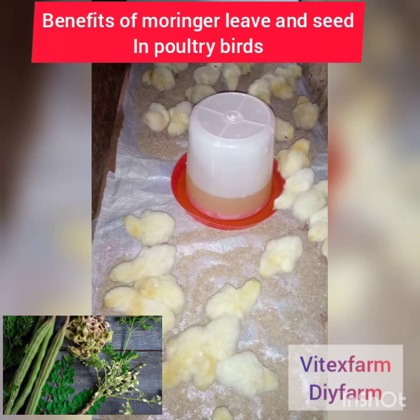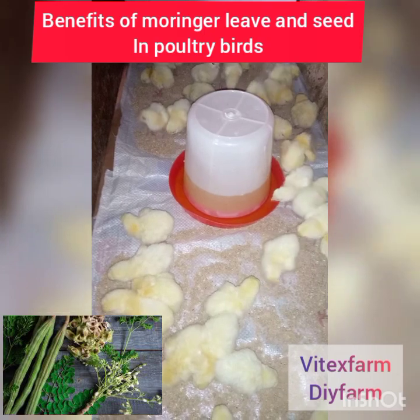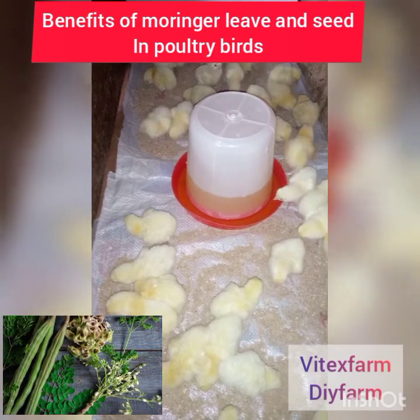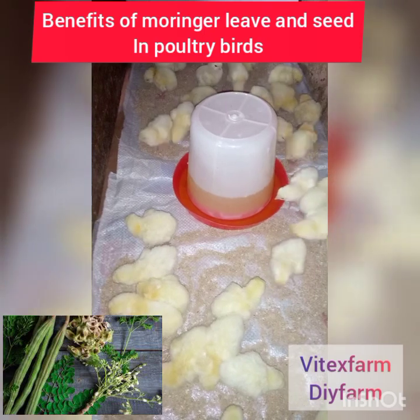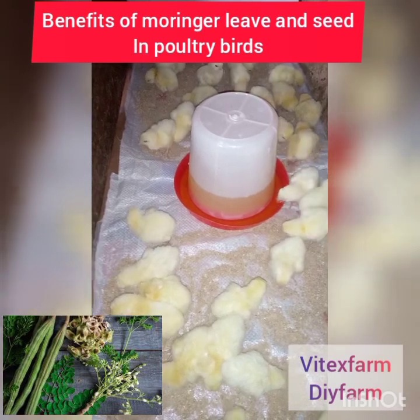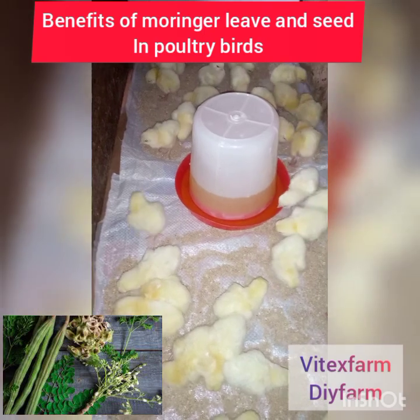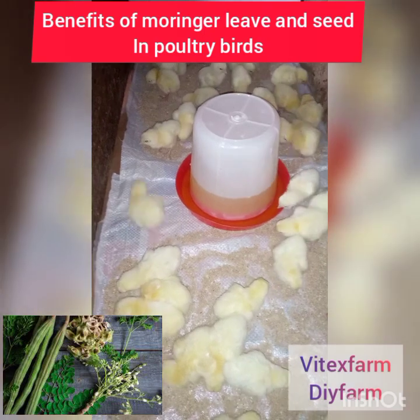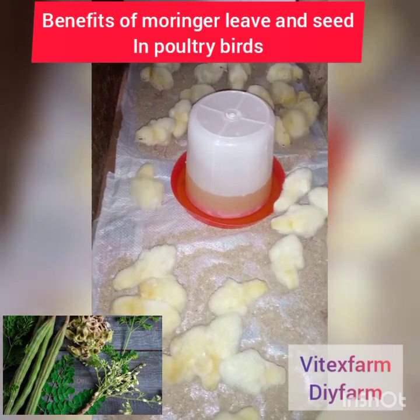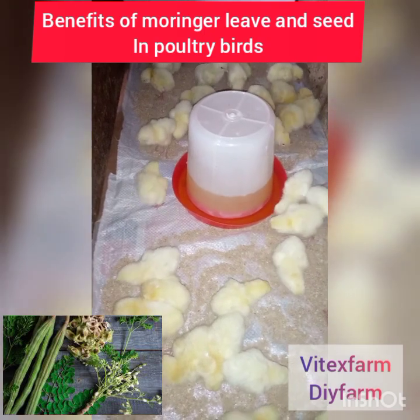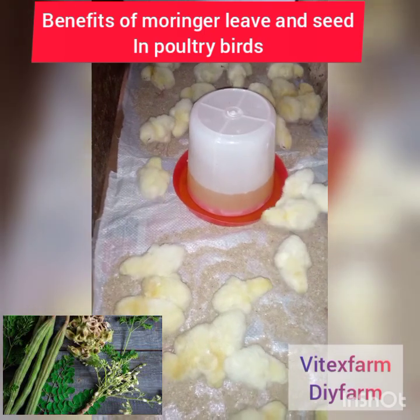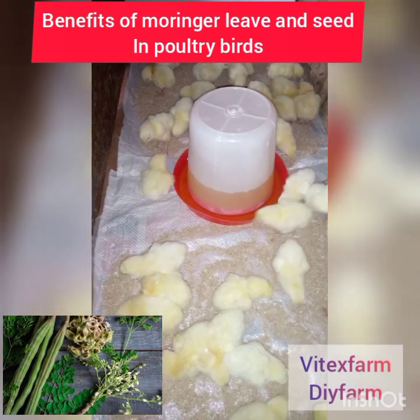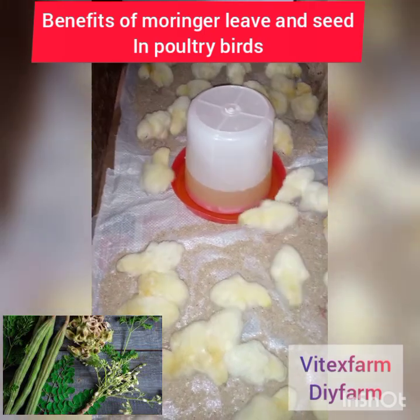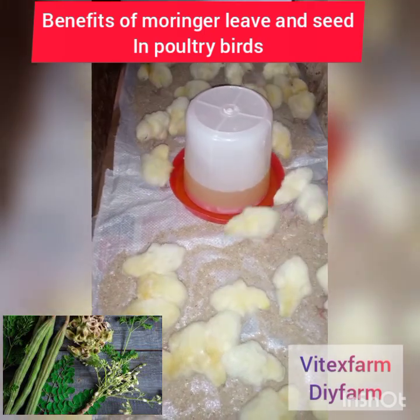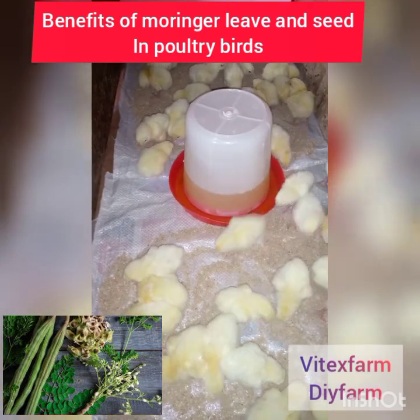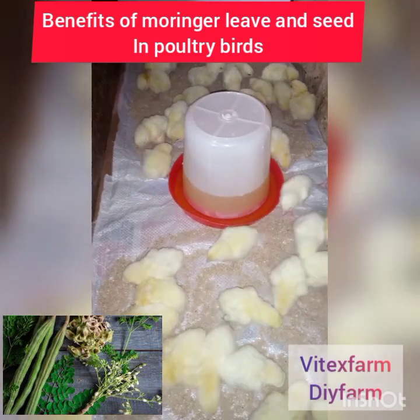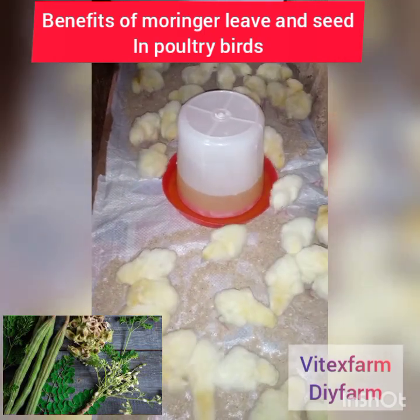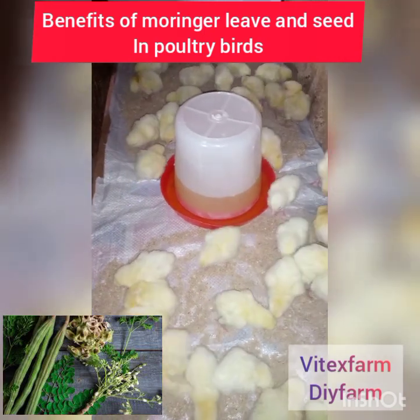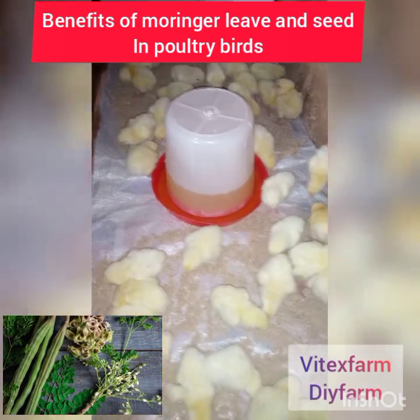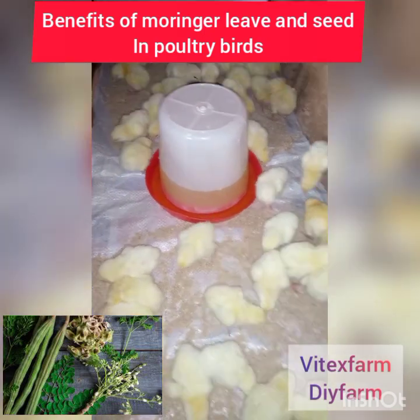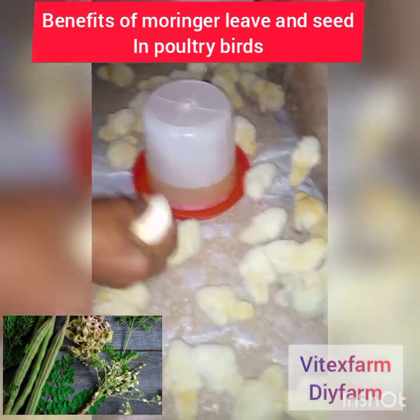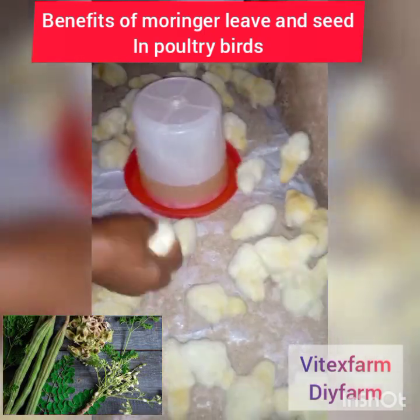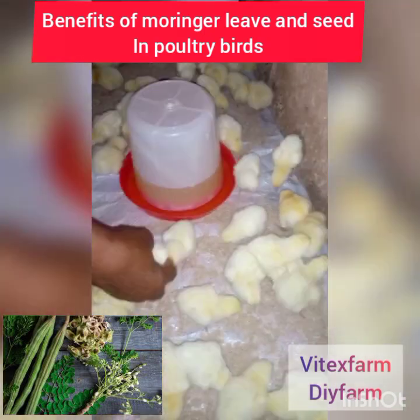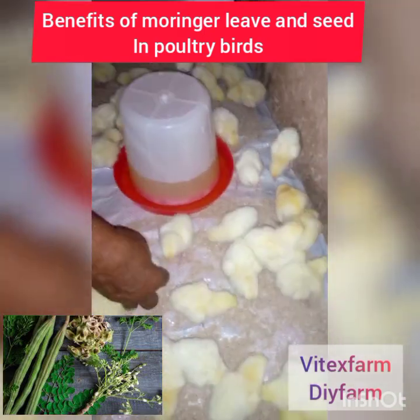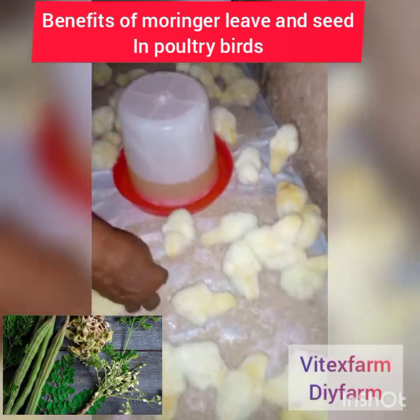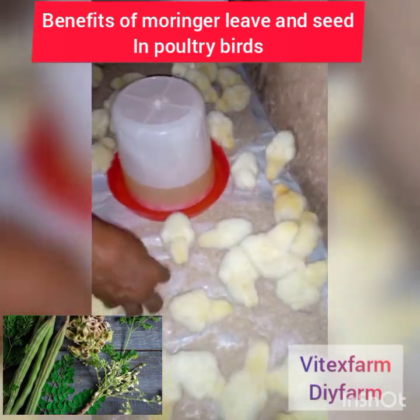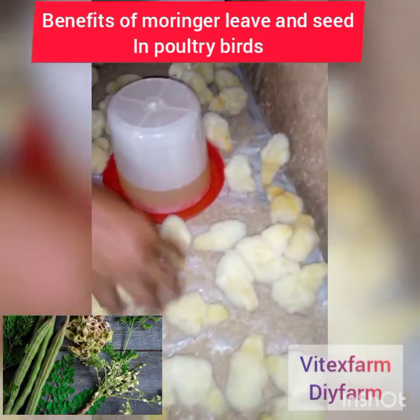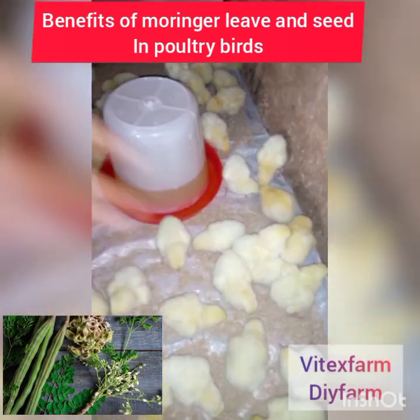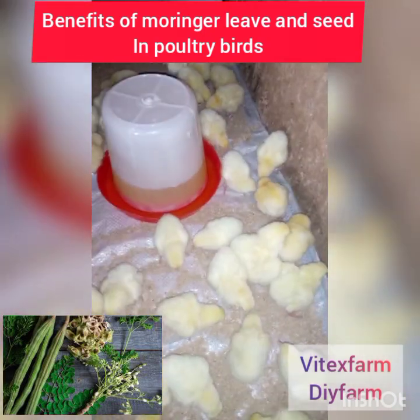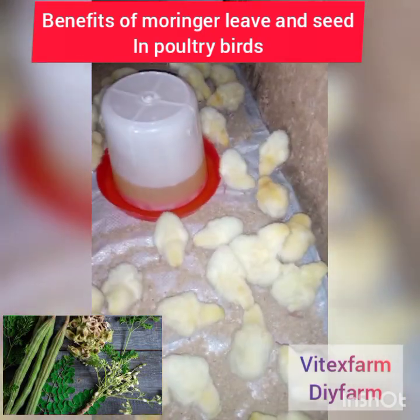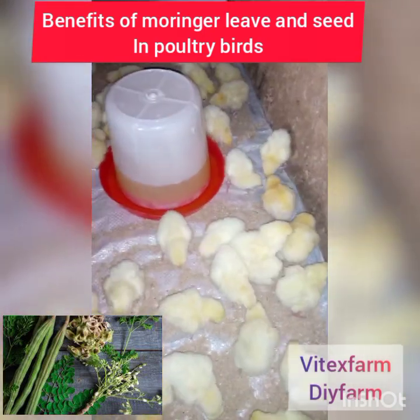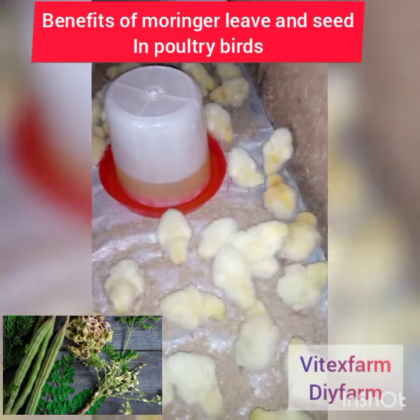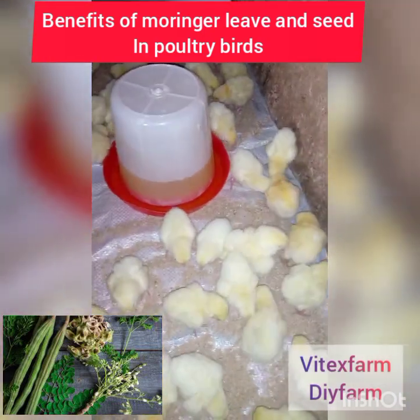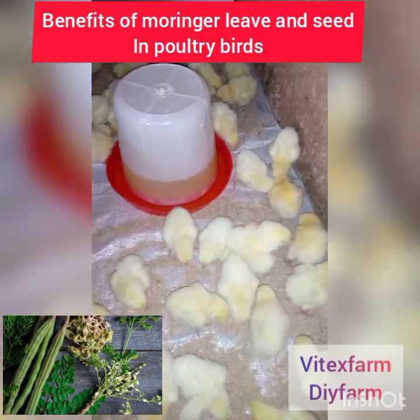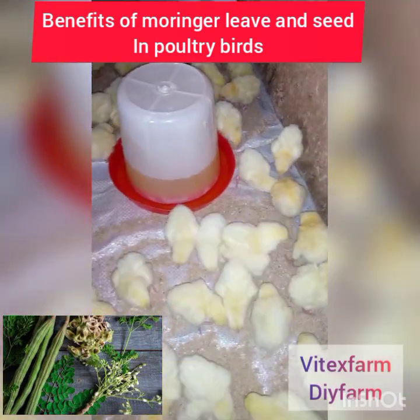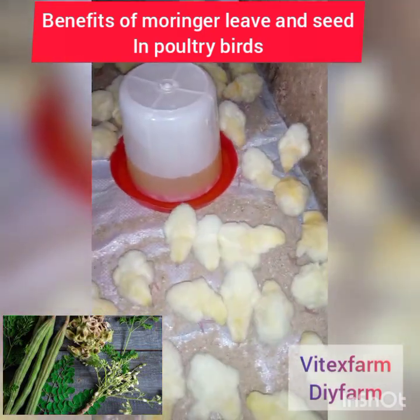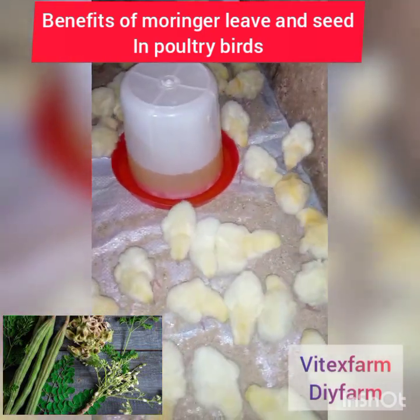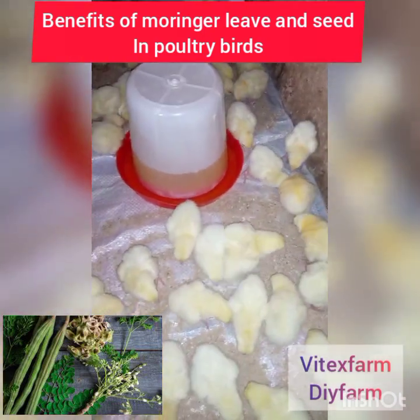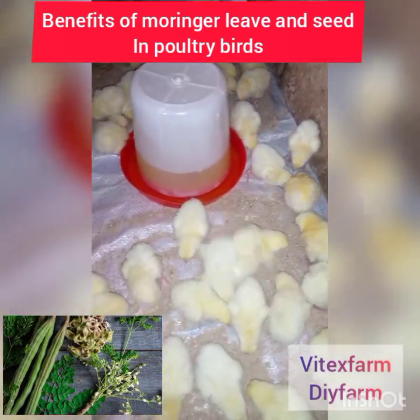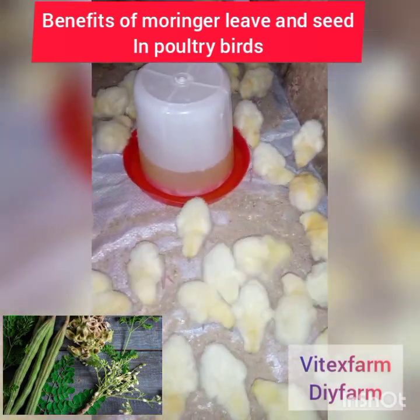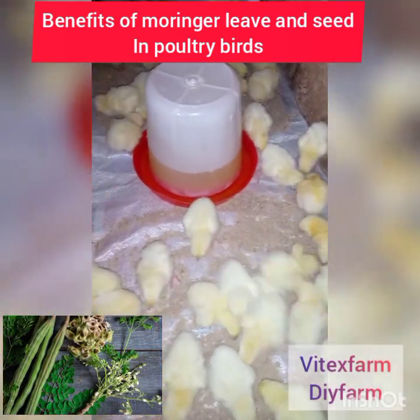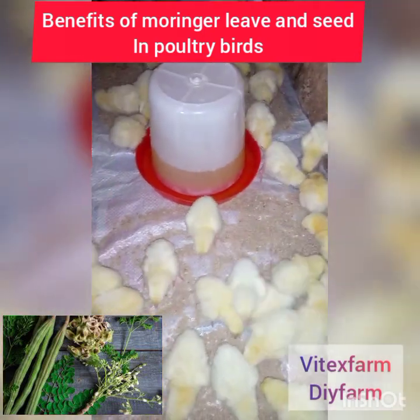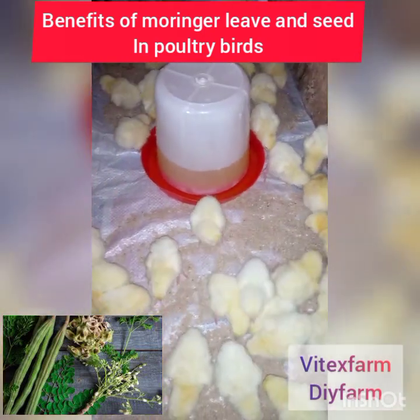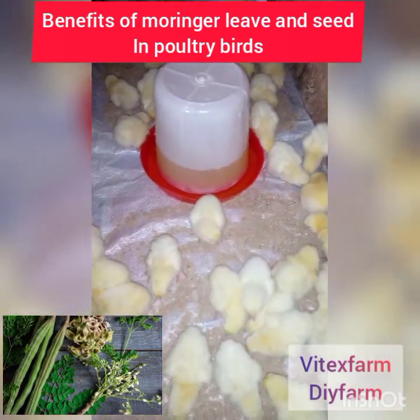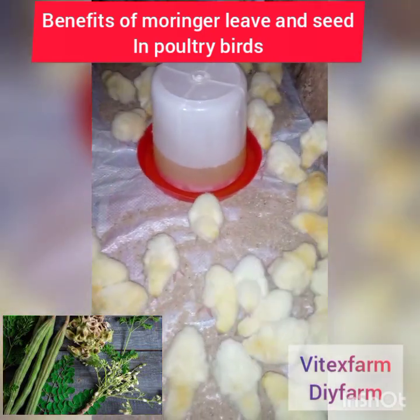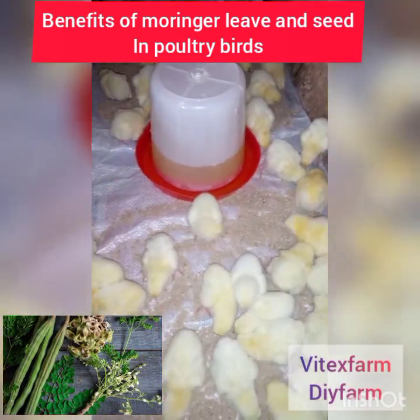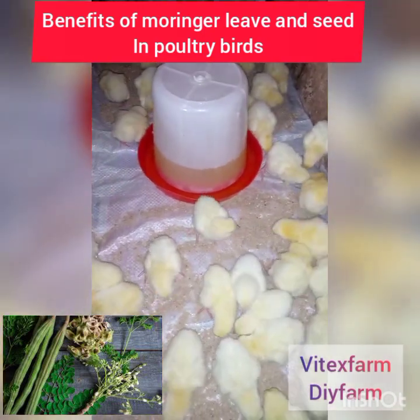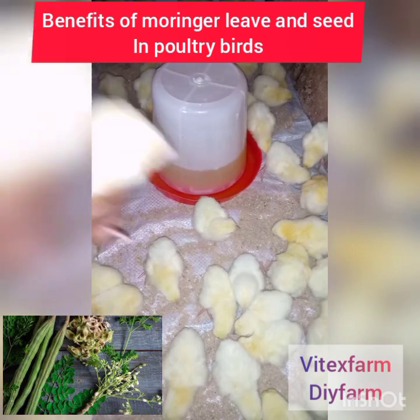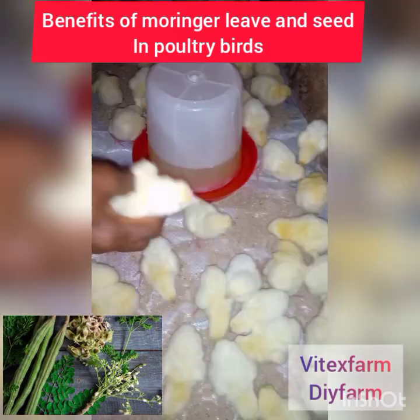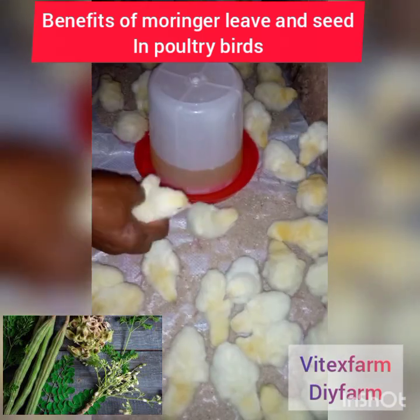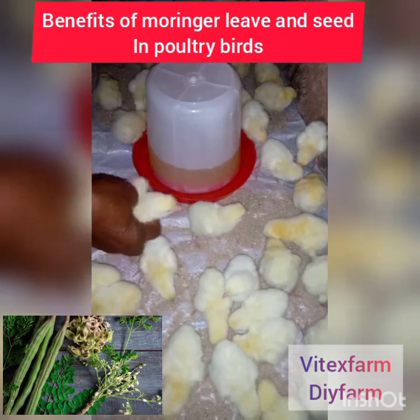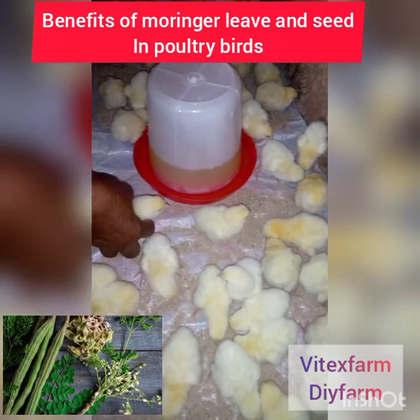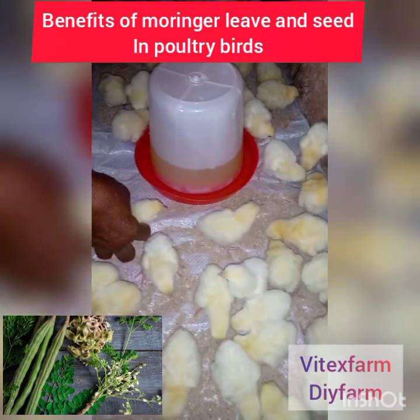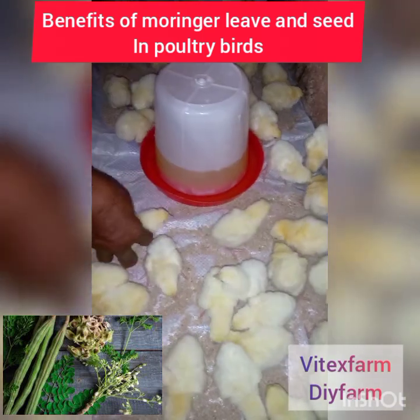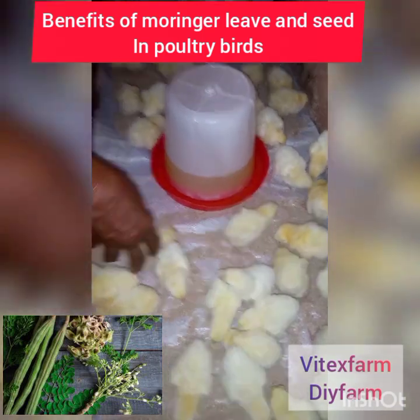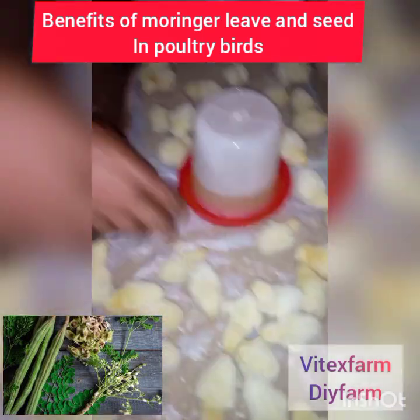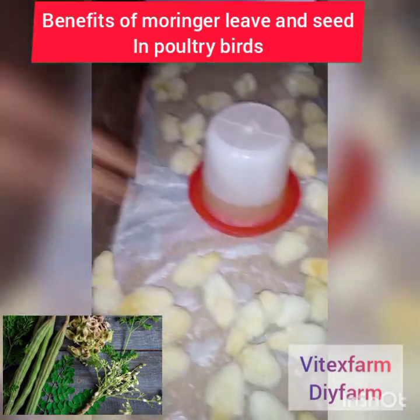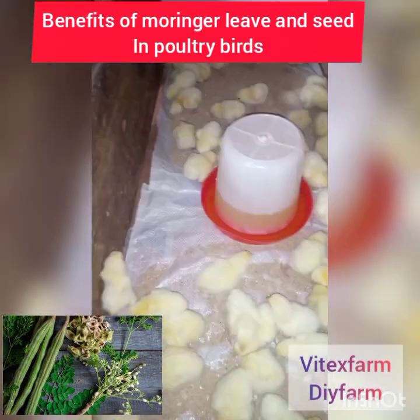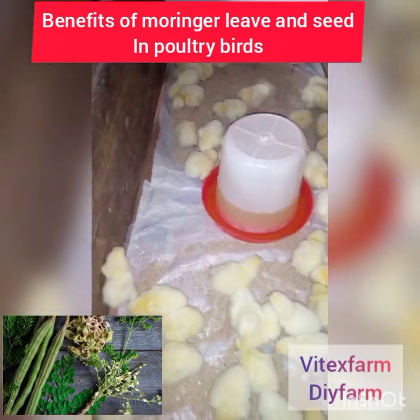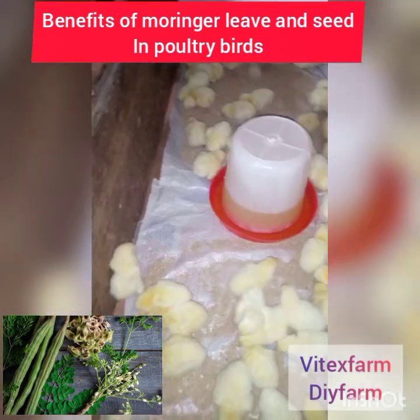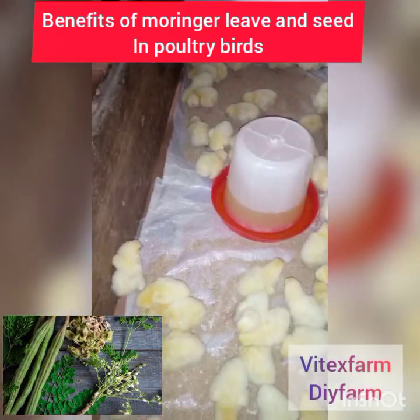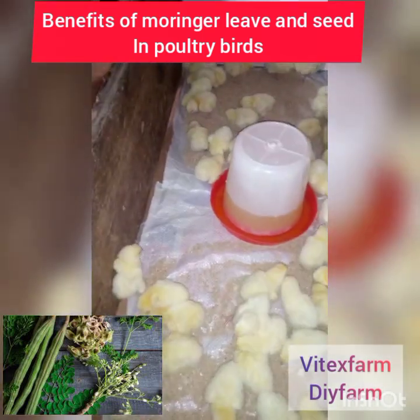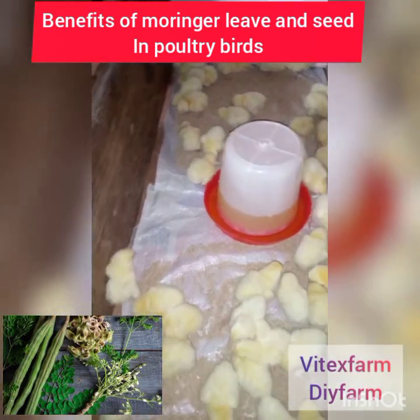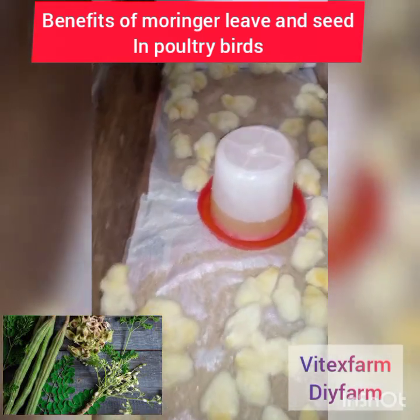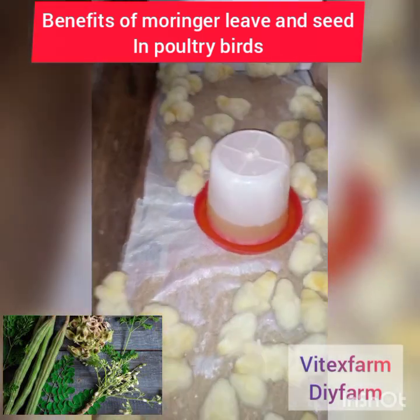Moringa leaf plays a significant role in poultry farming. Try it and thank me later.